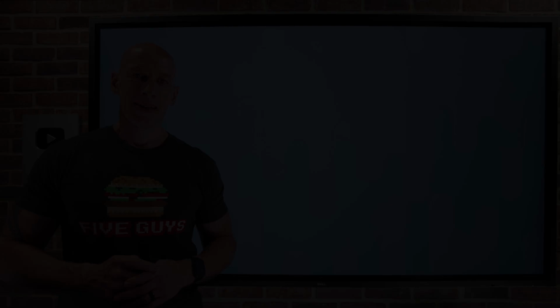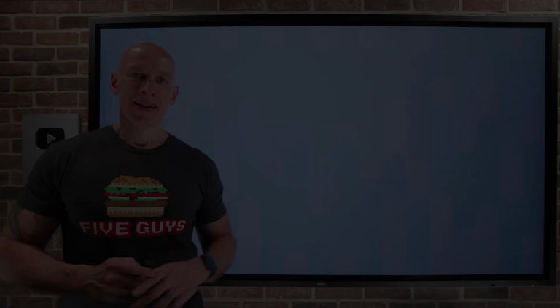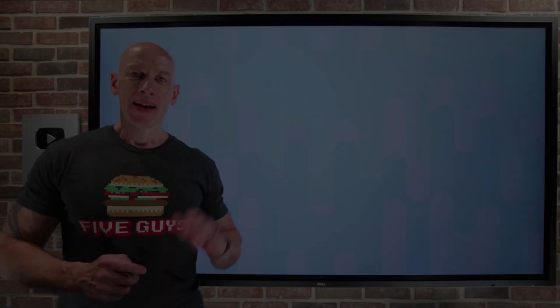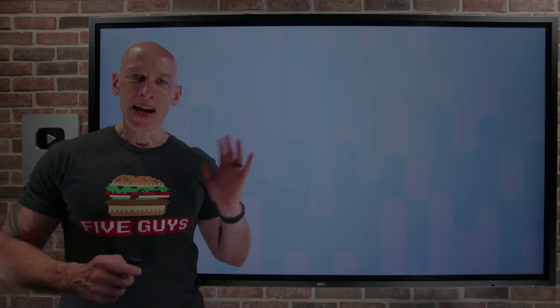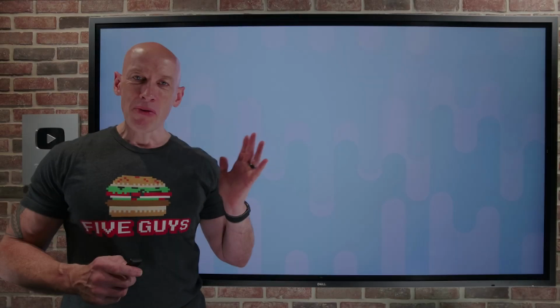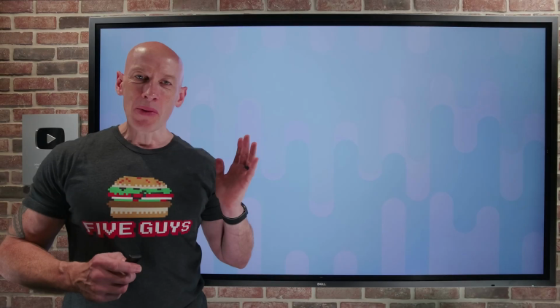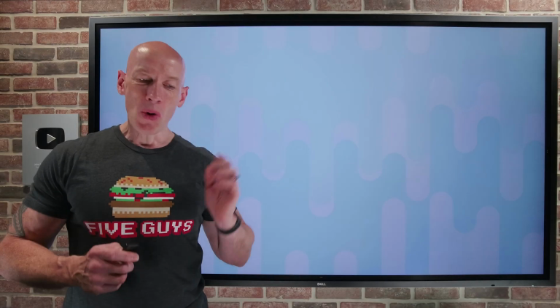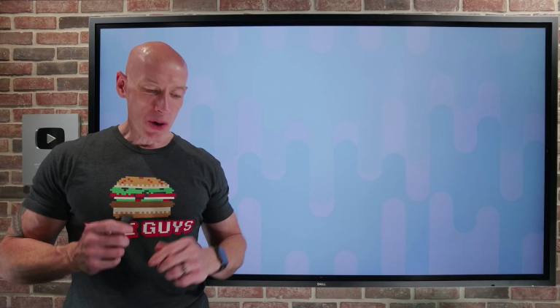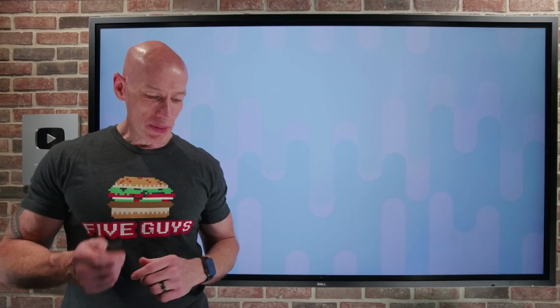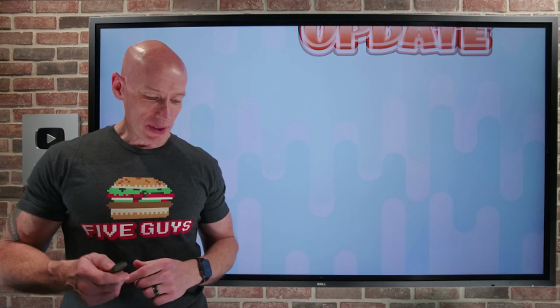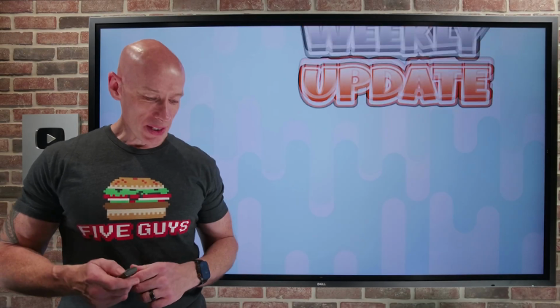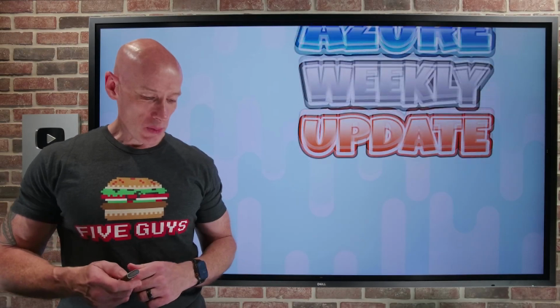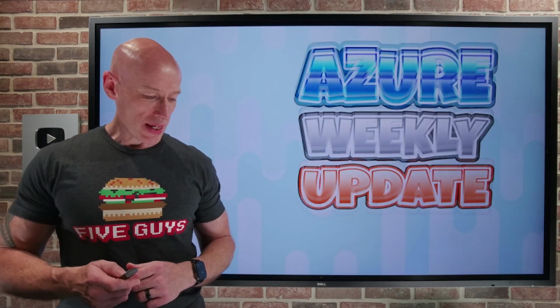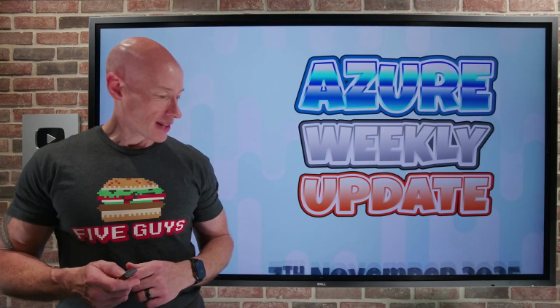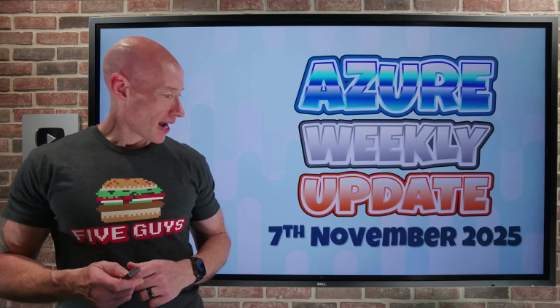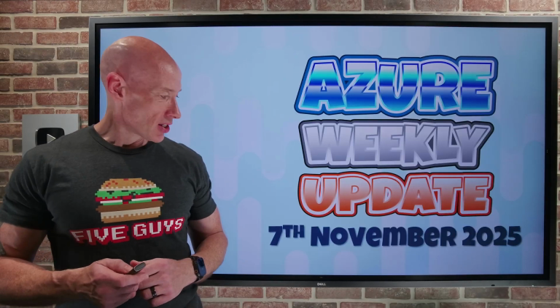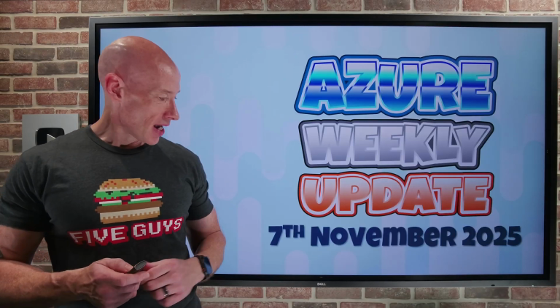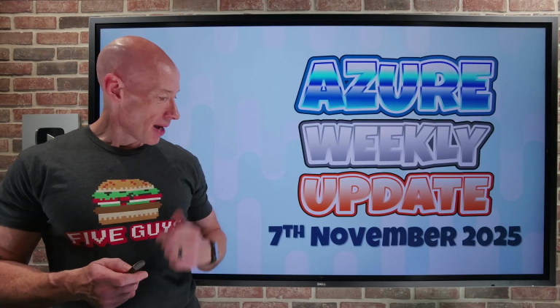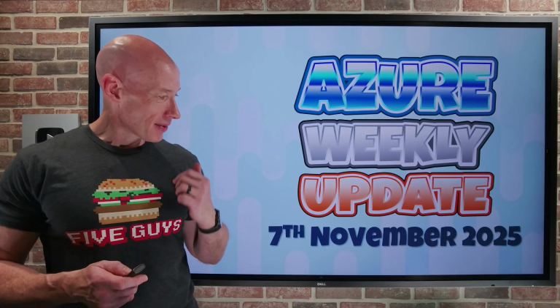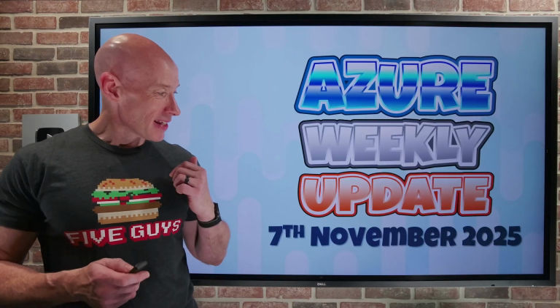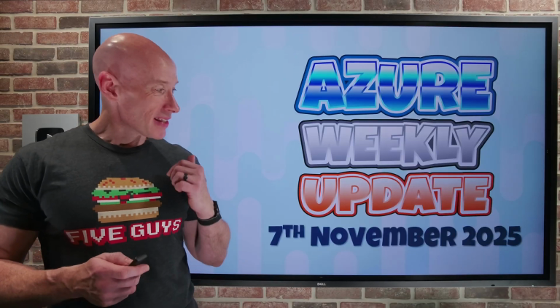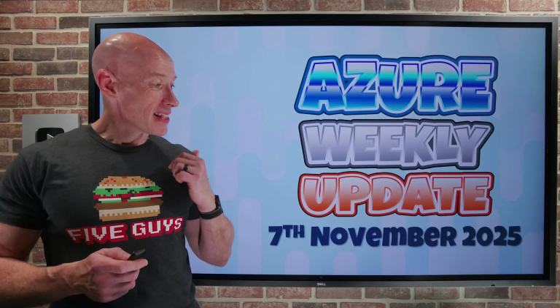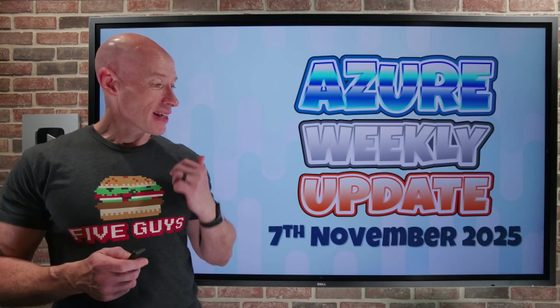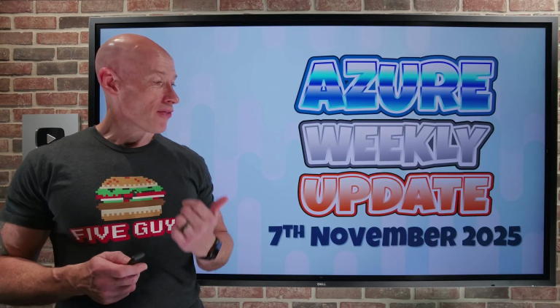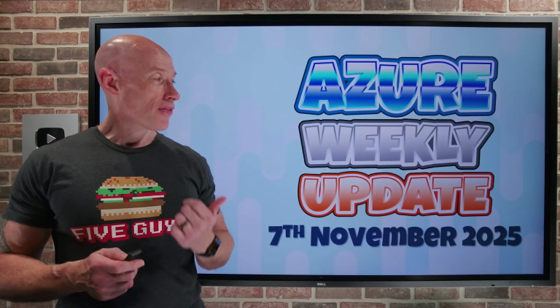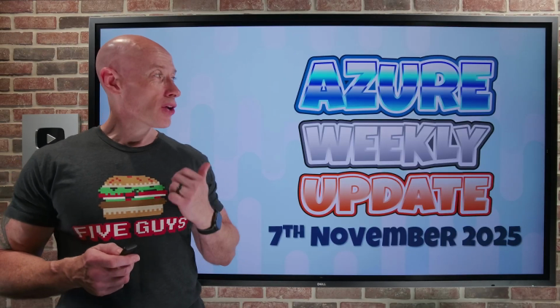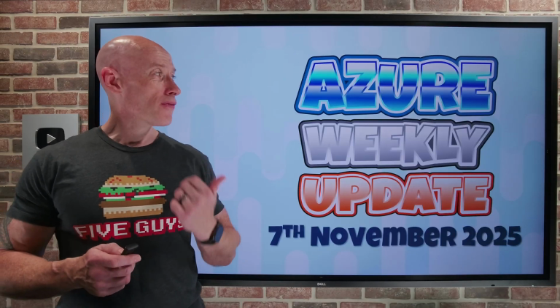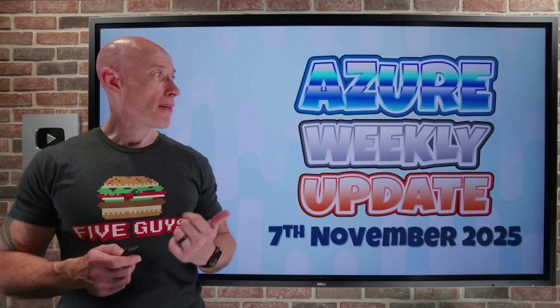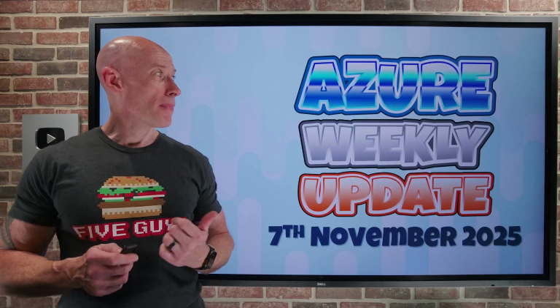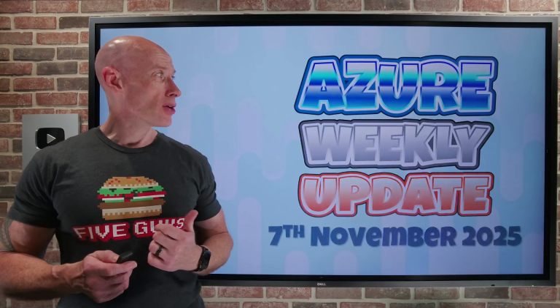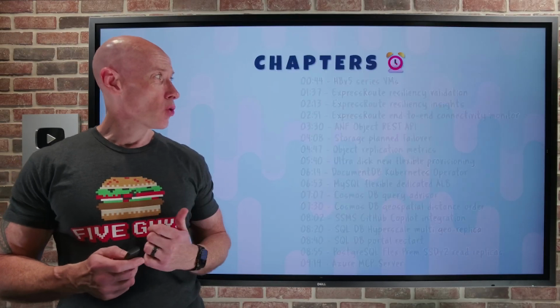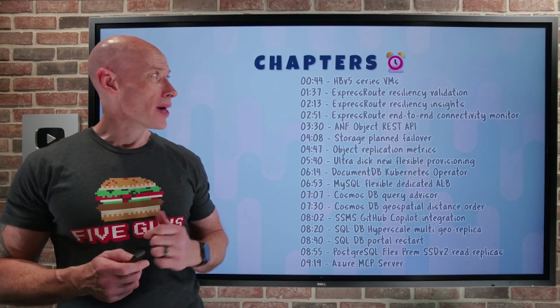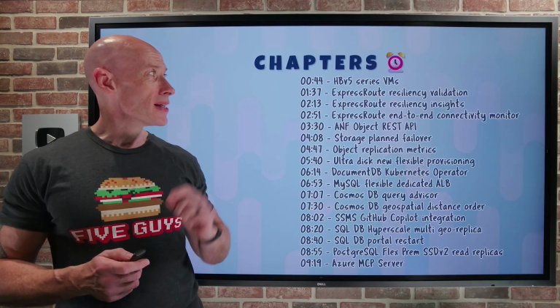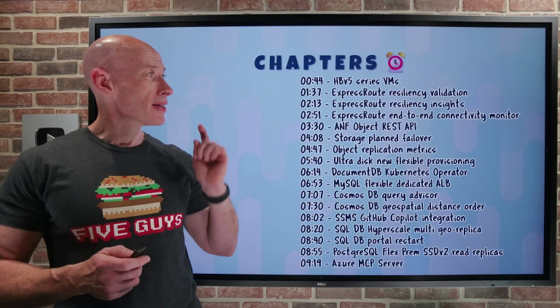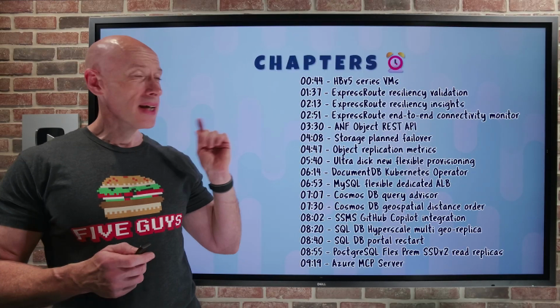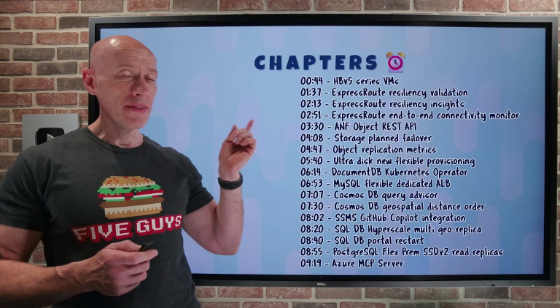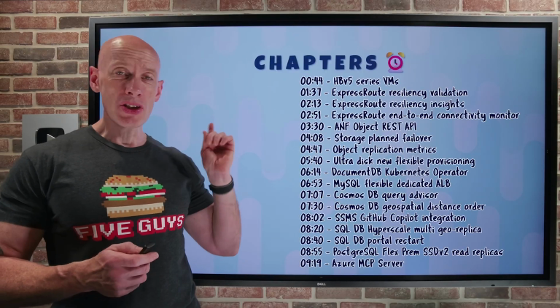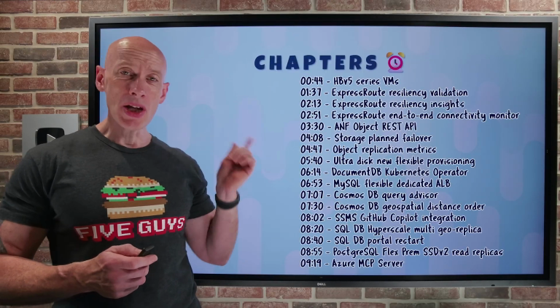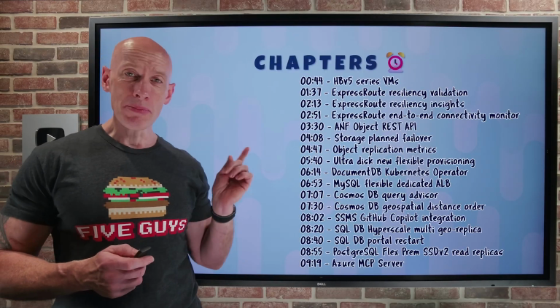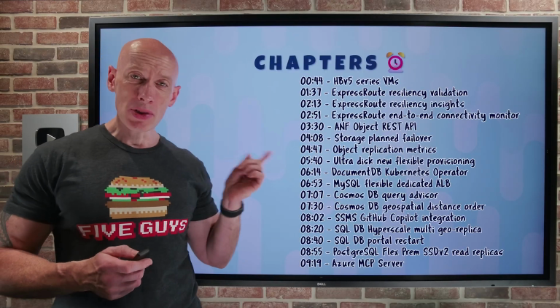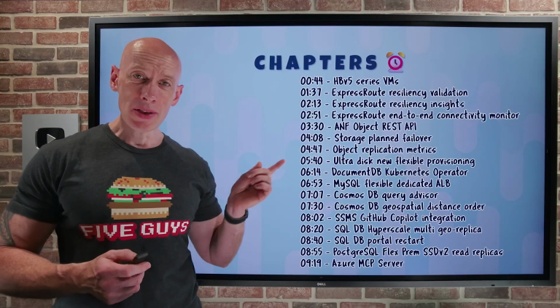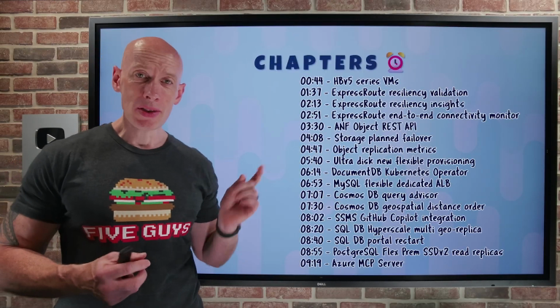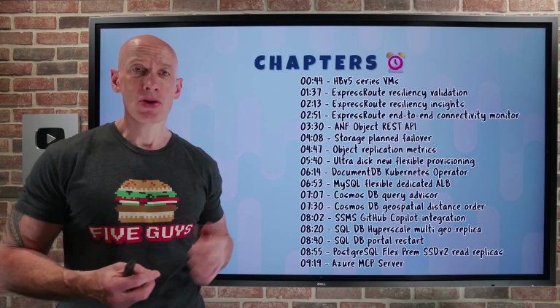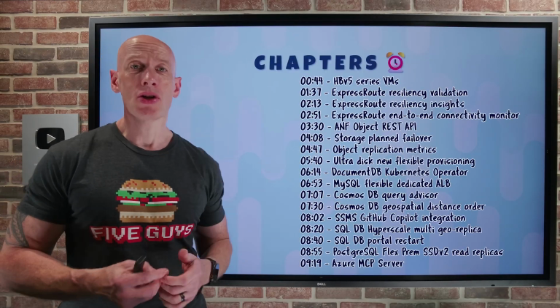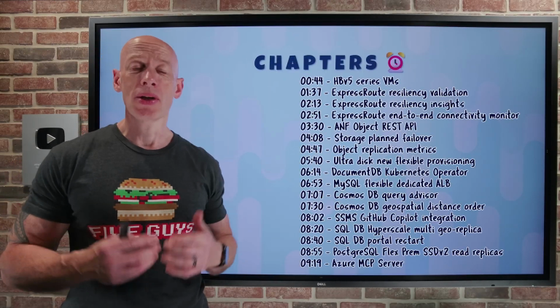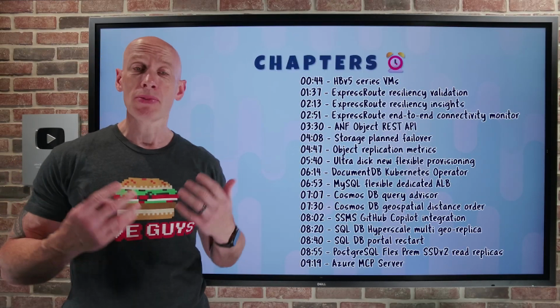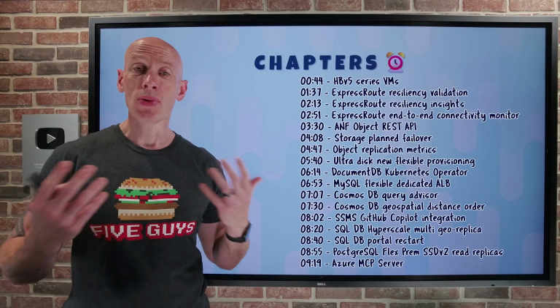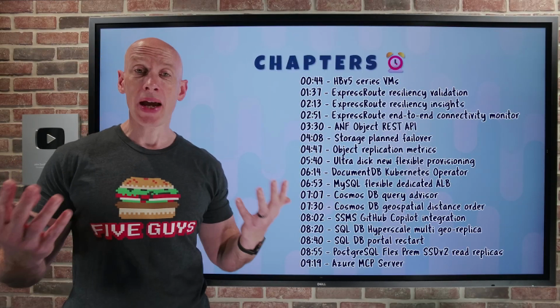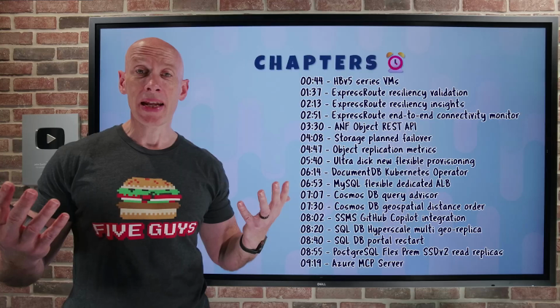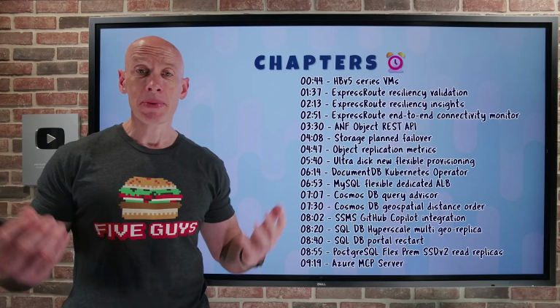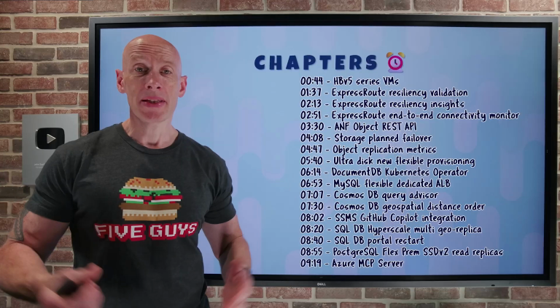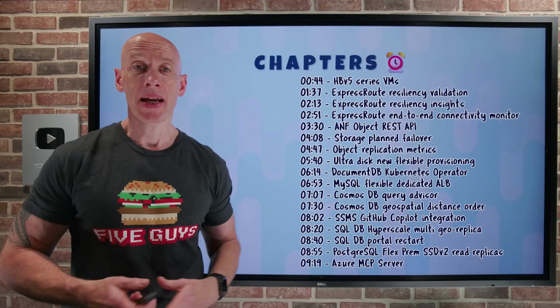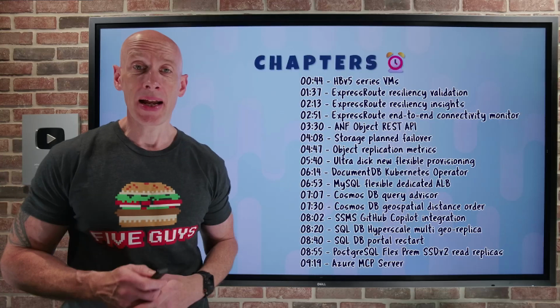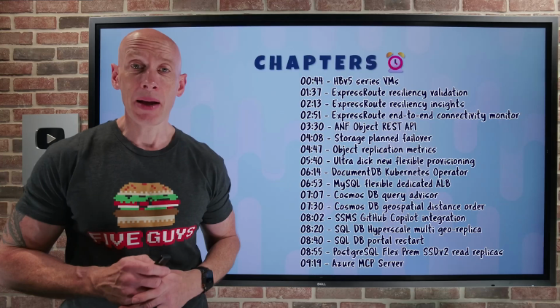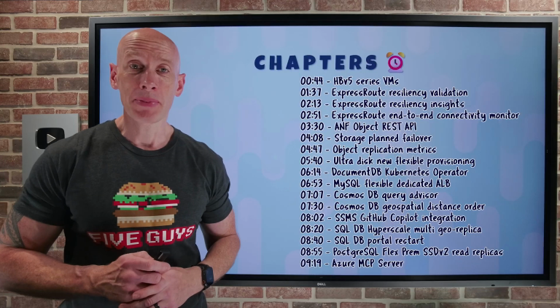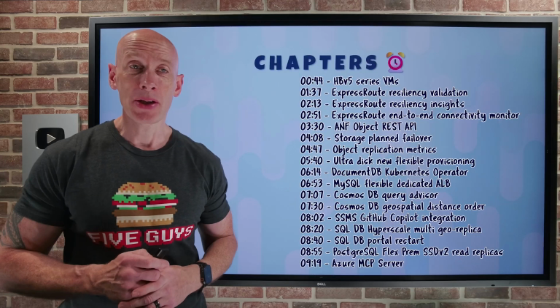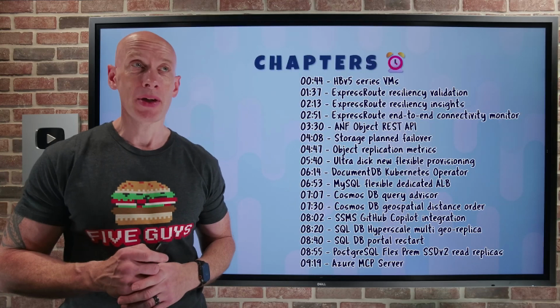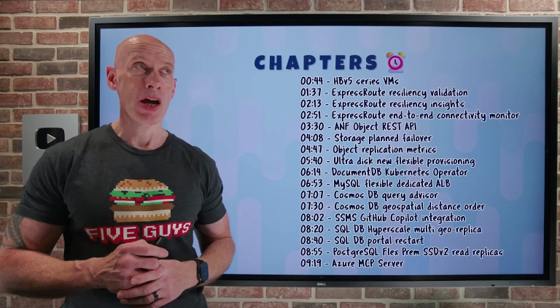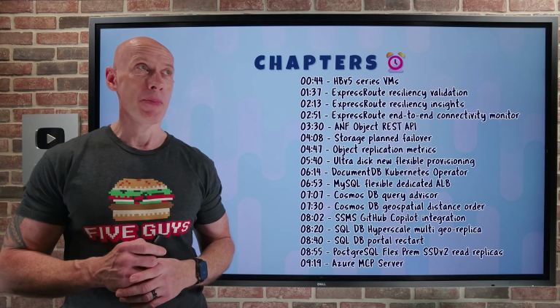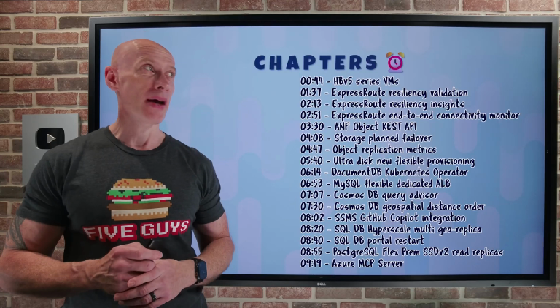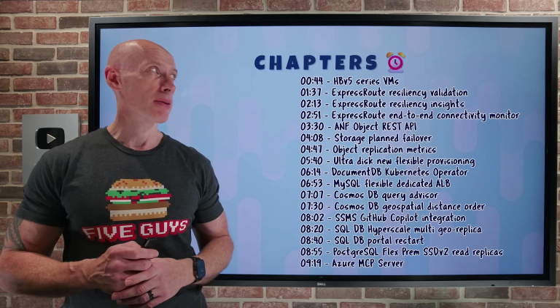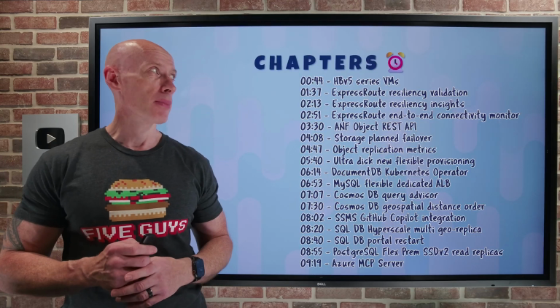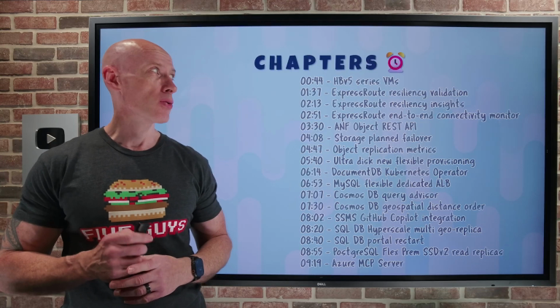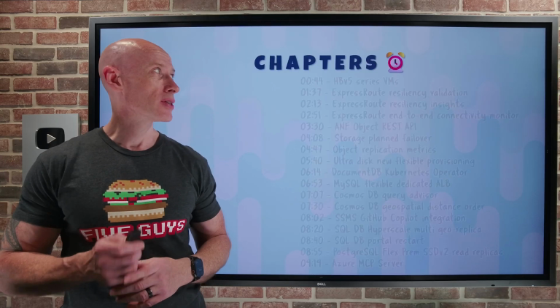Hey everyone, and welcome to this week's Azure Update, the 7th of November. As always, we have the chapters — you can jump to any particular update you care about the most.